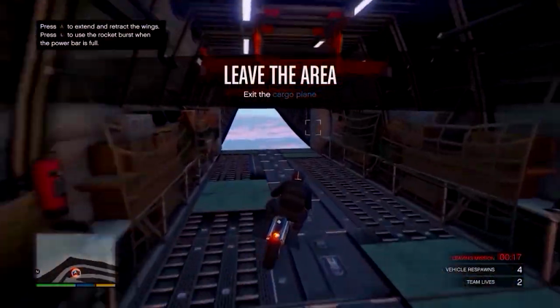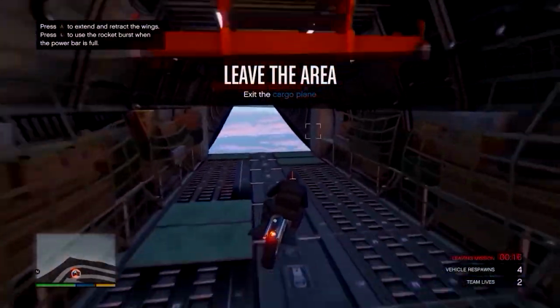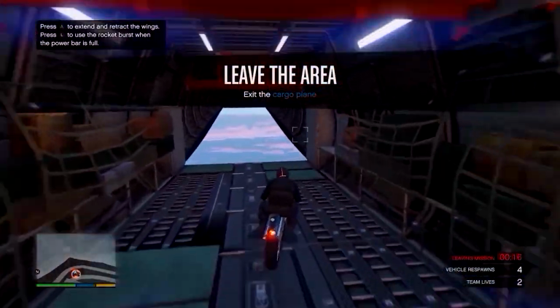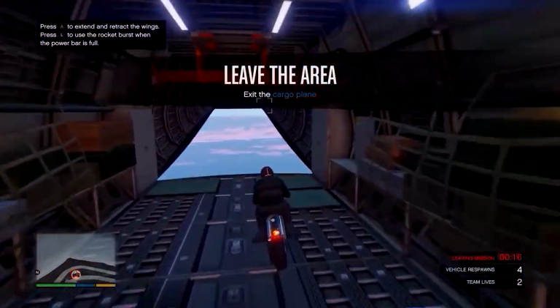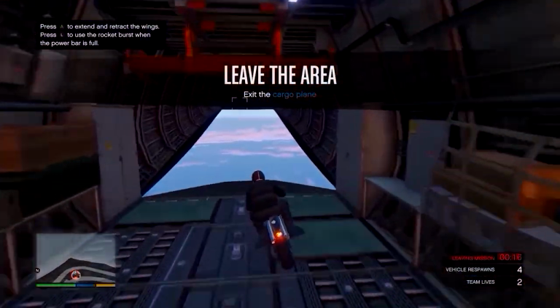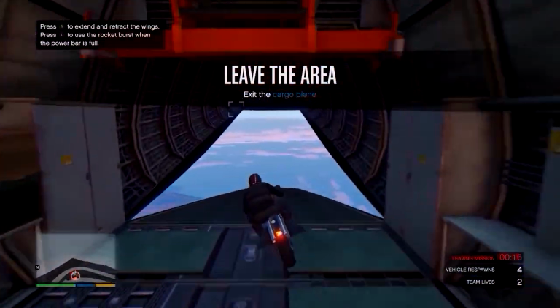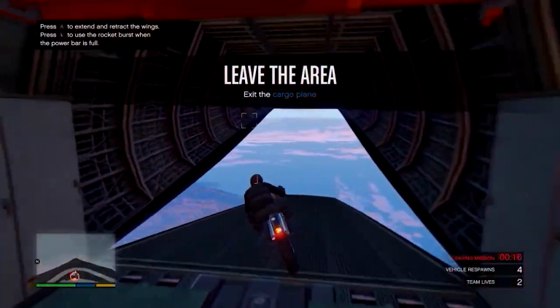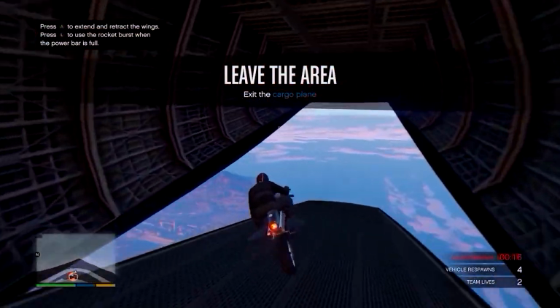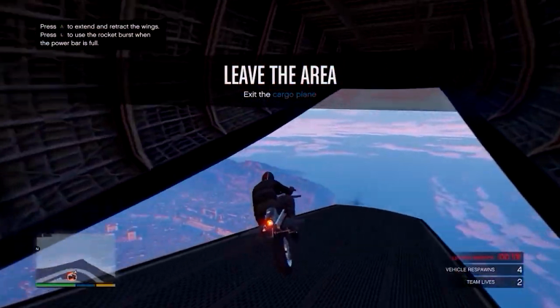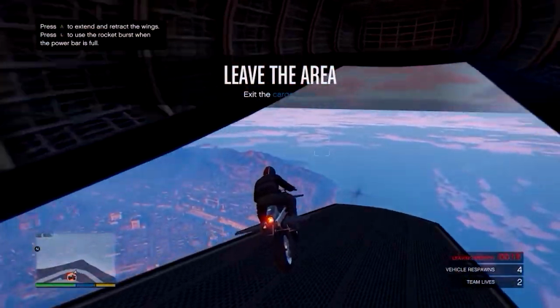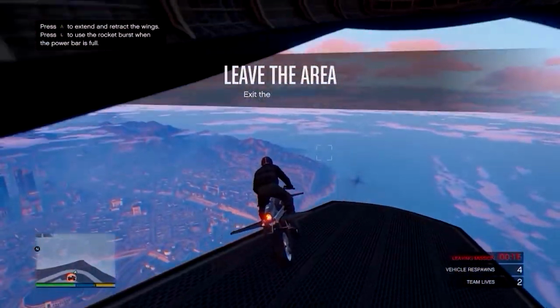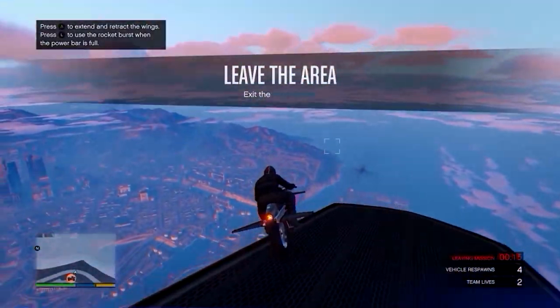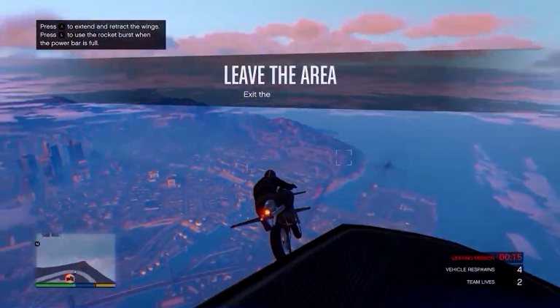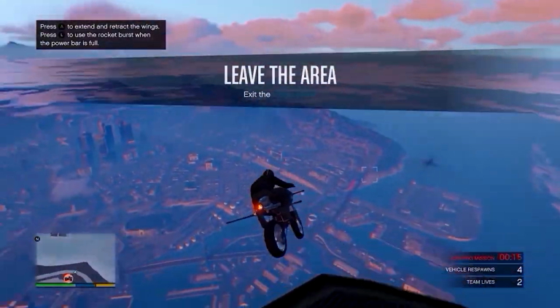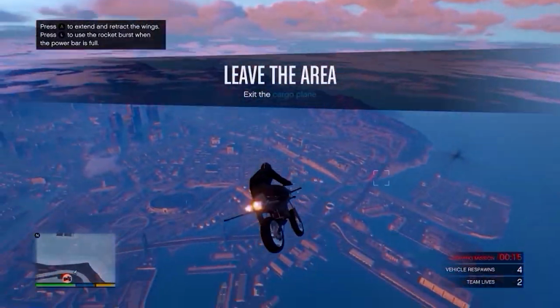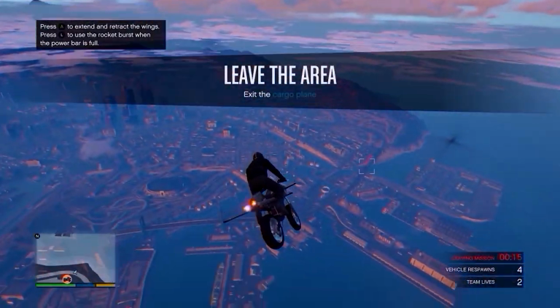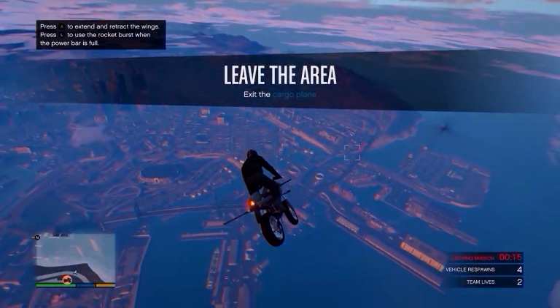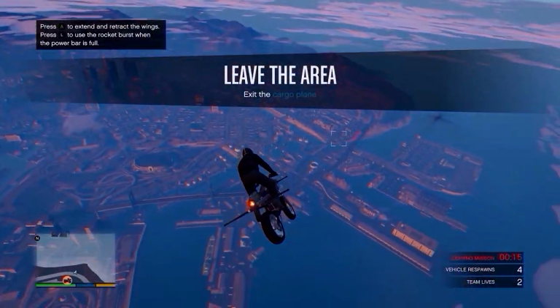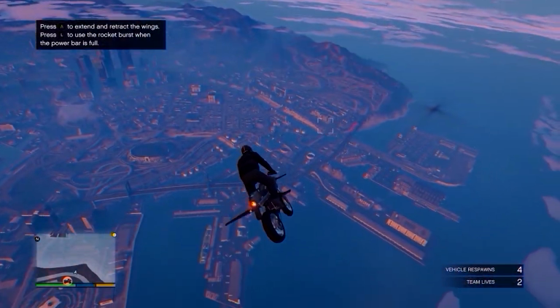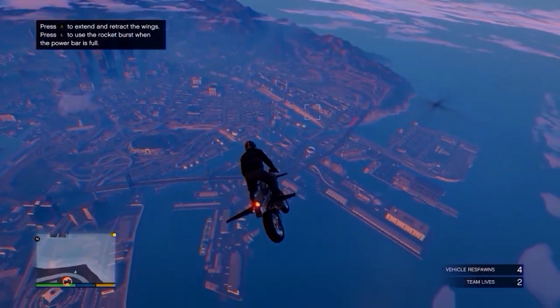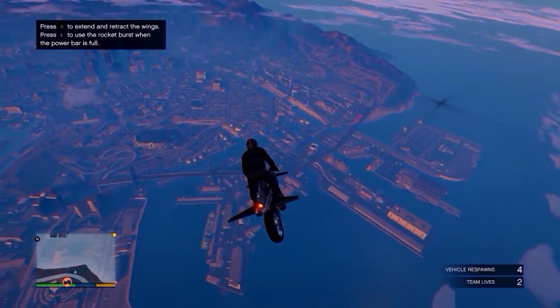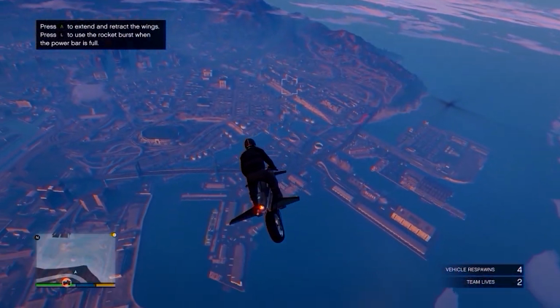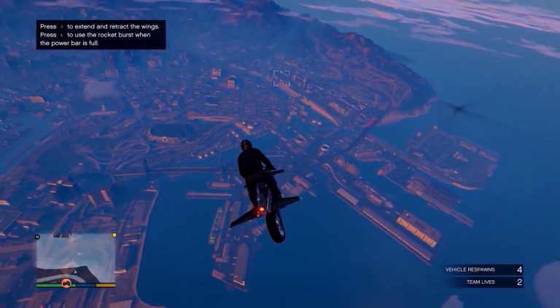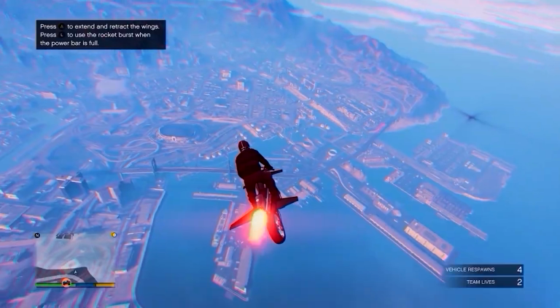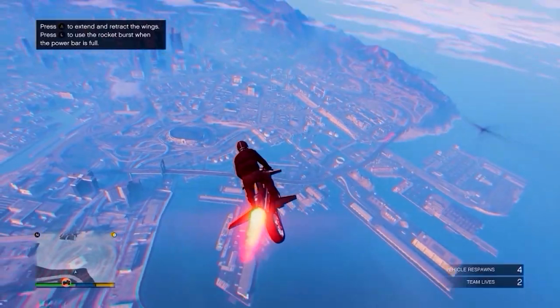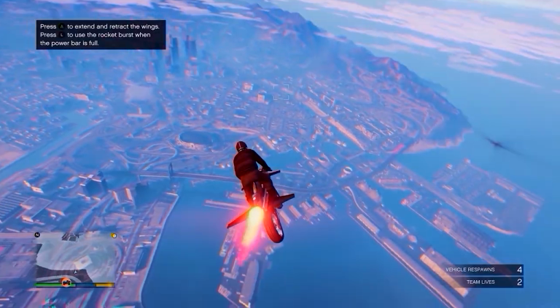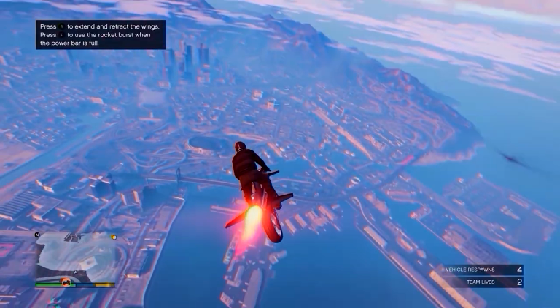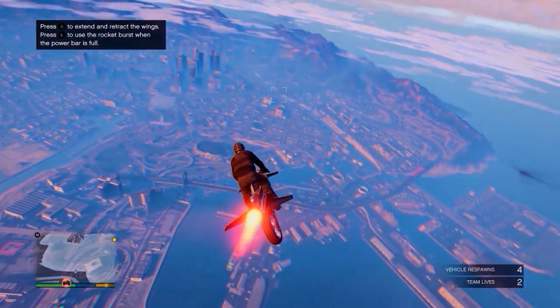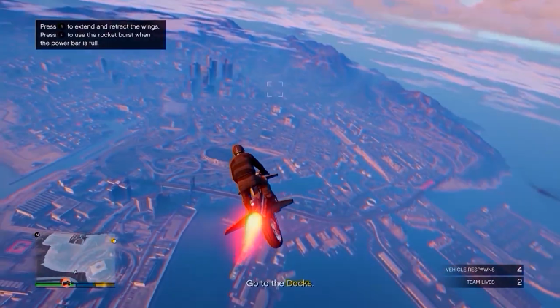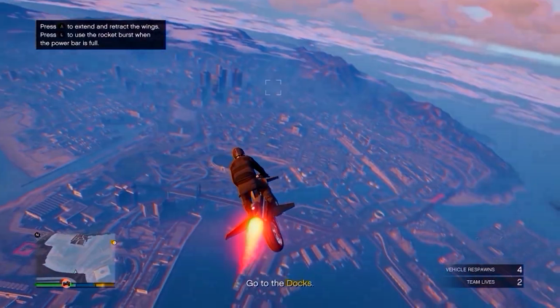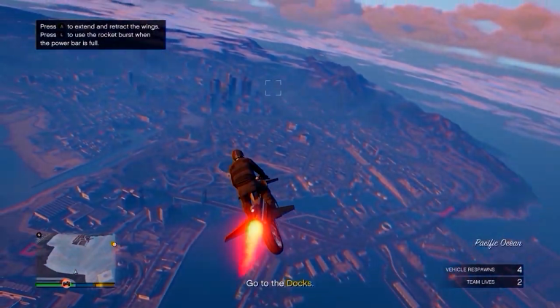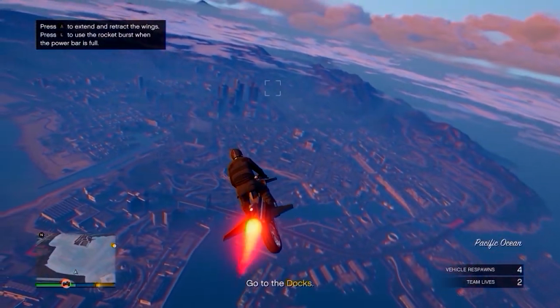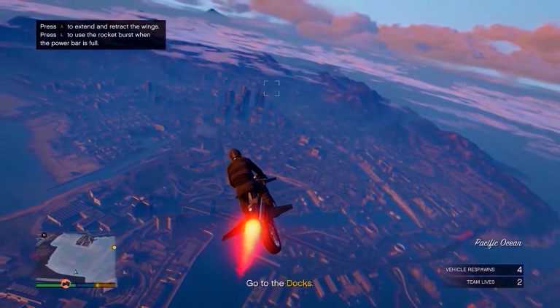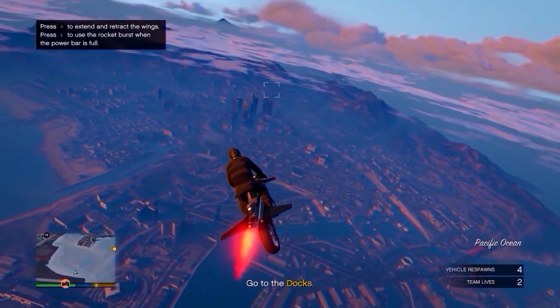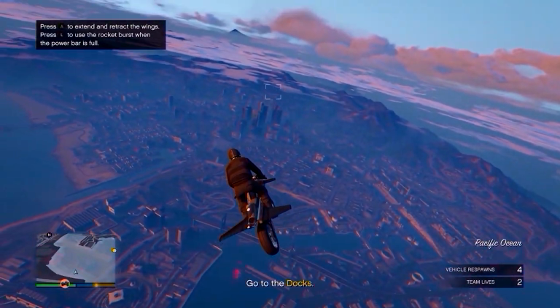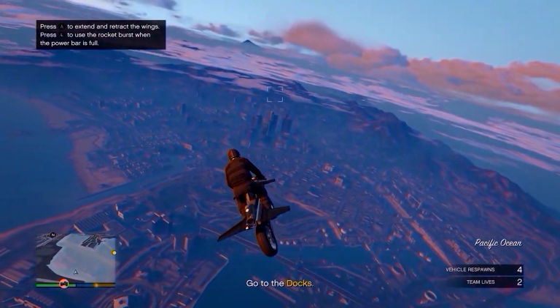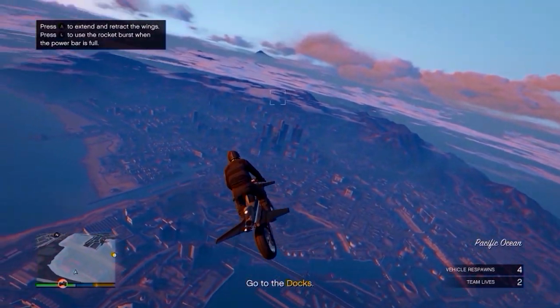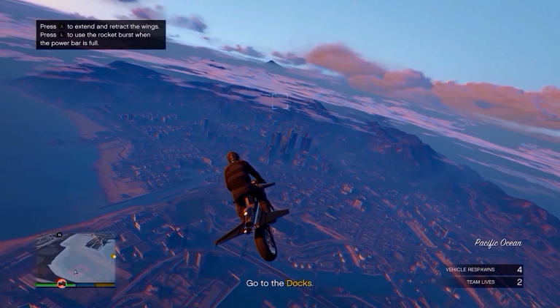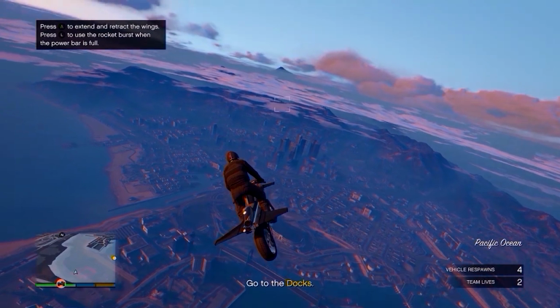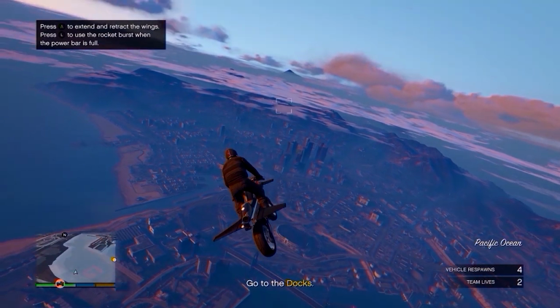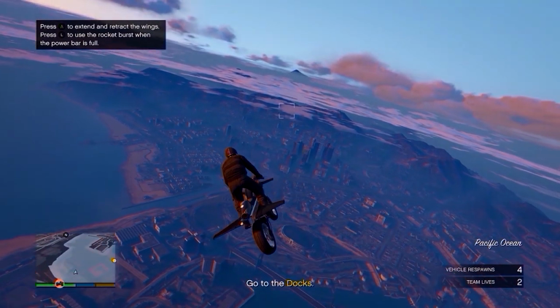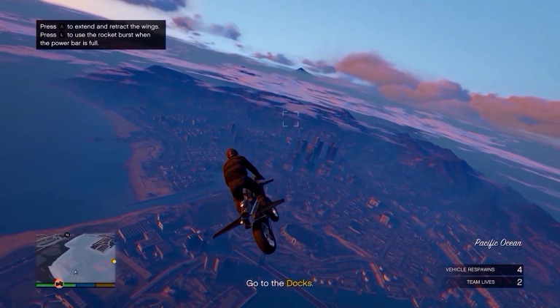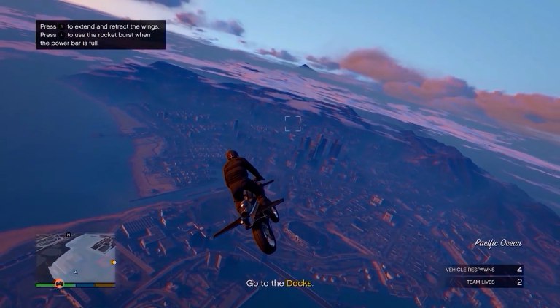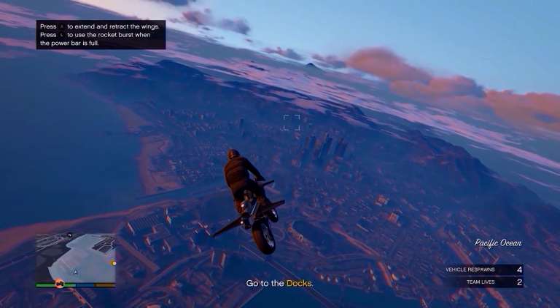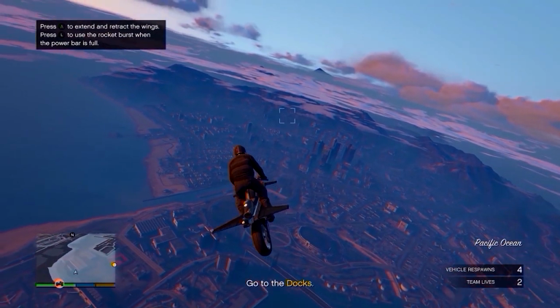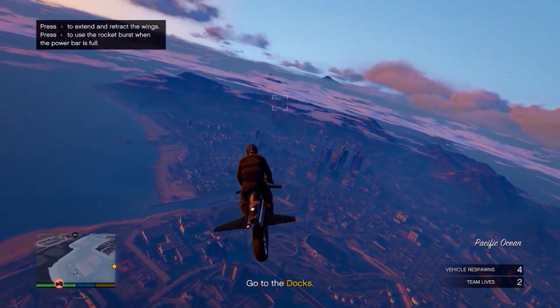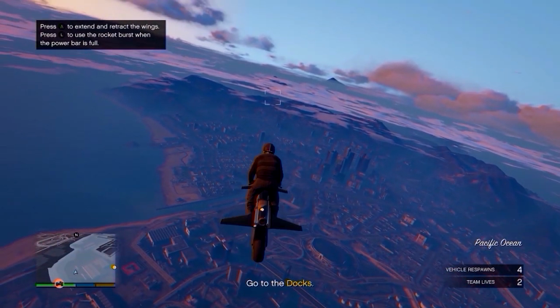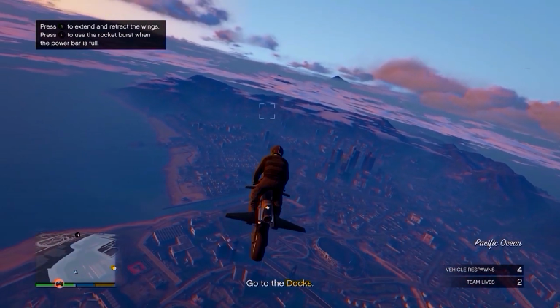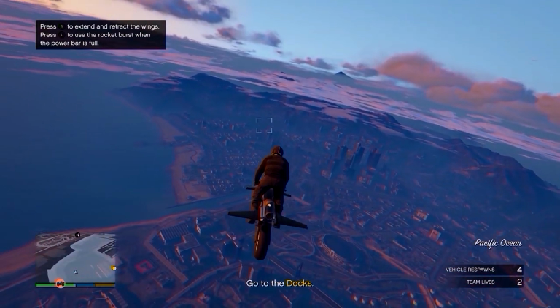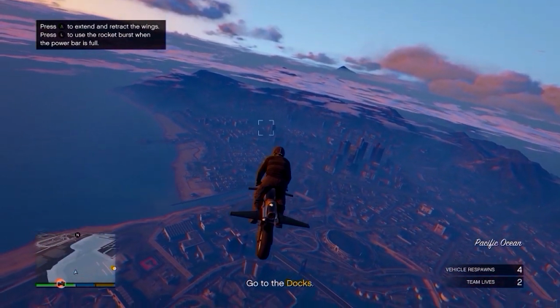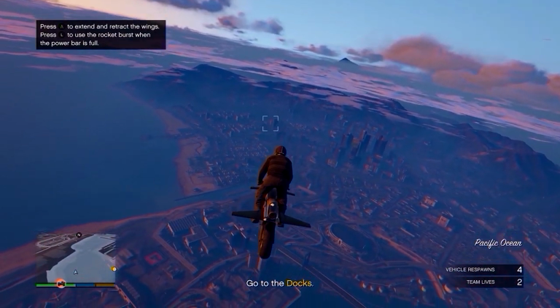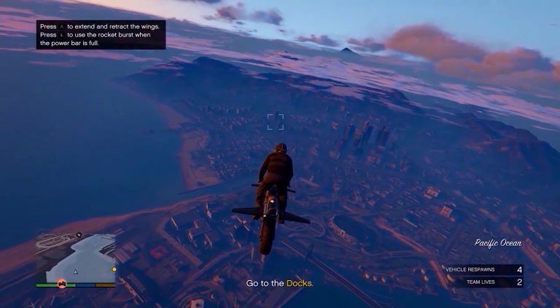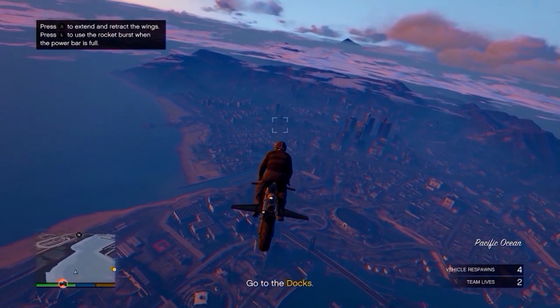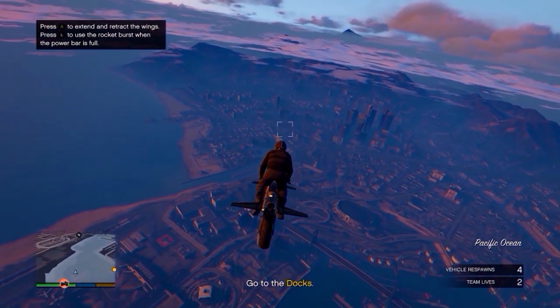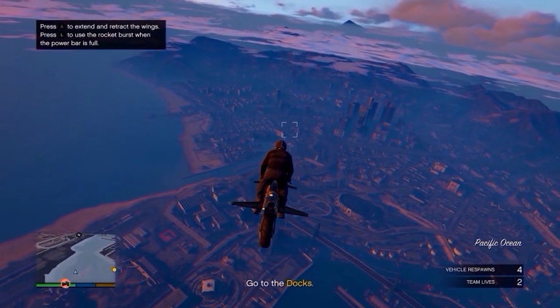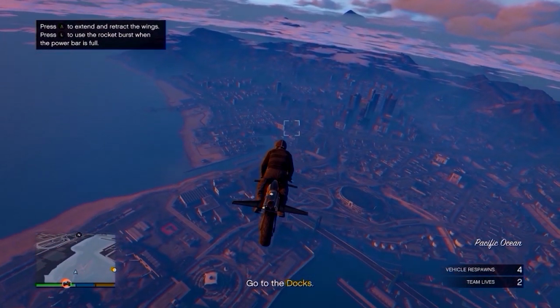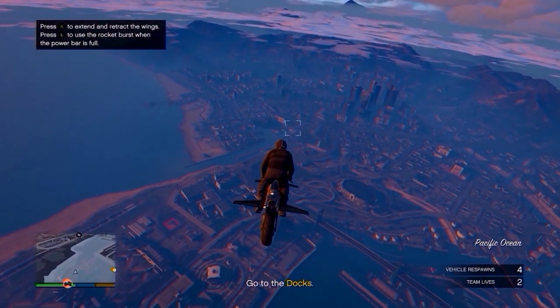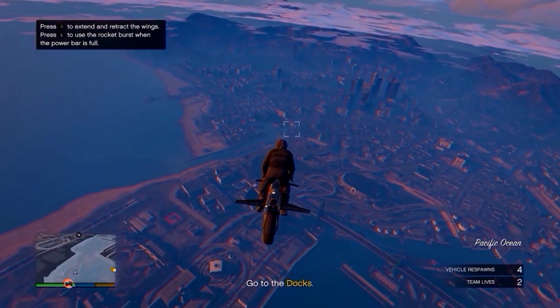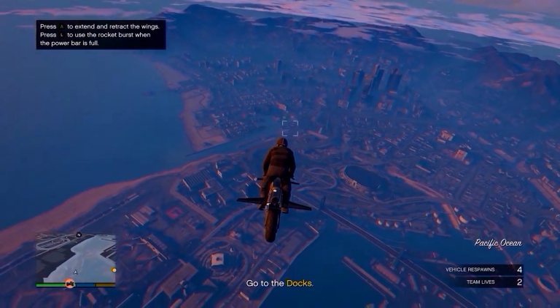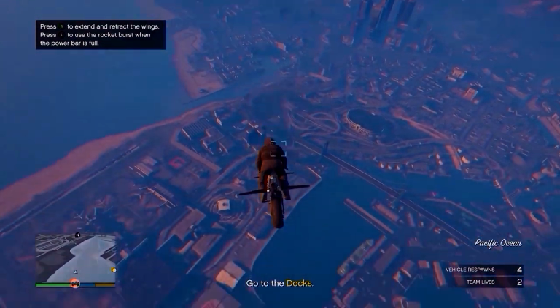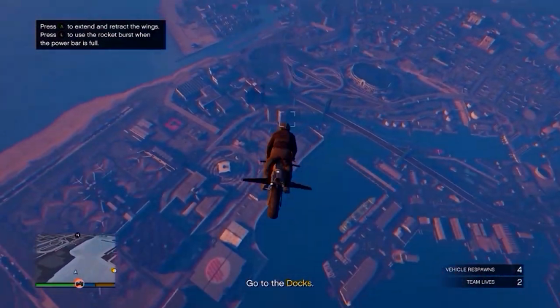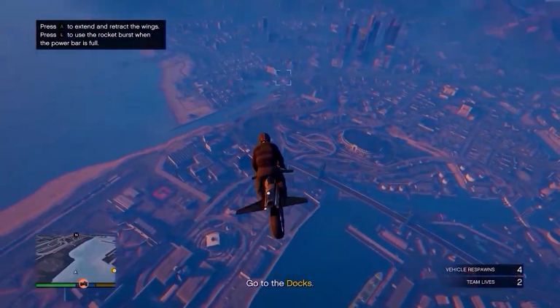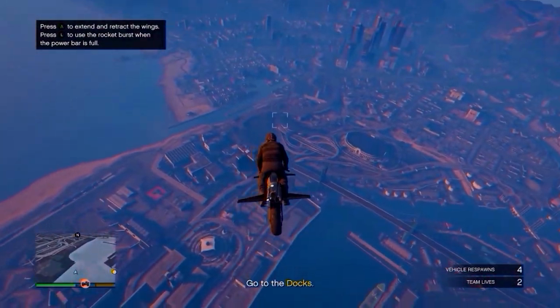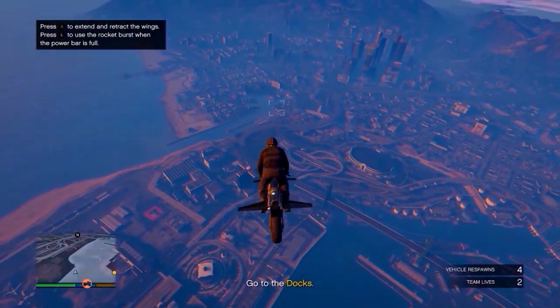You should spawn in with the black joggers on this outfit. You want to go and fly to one of your apartments — you'll need to know where they are as they don't show up on the minimap.